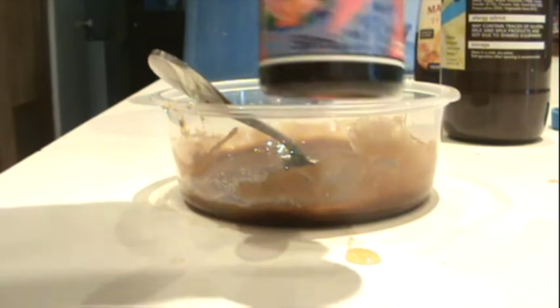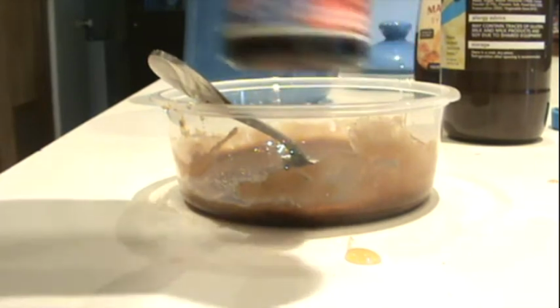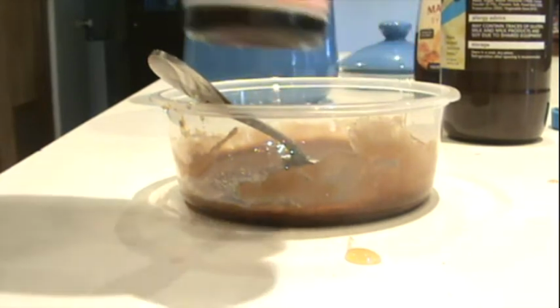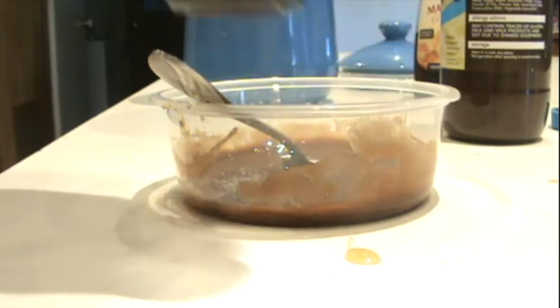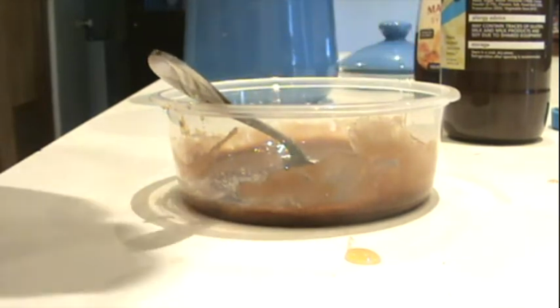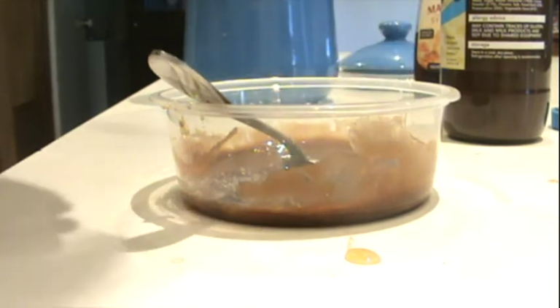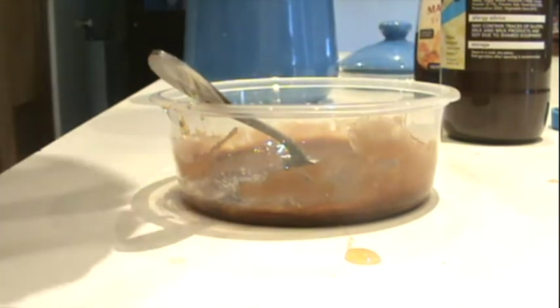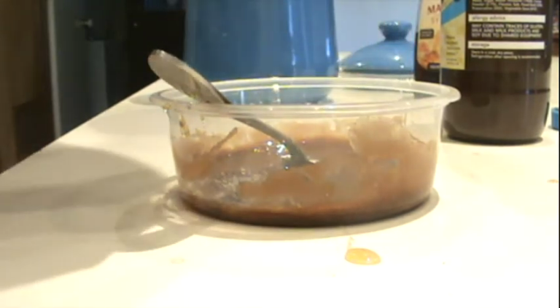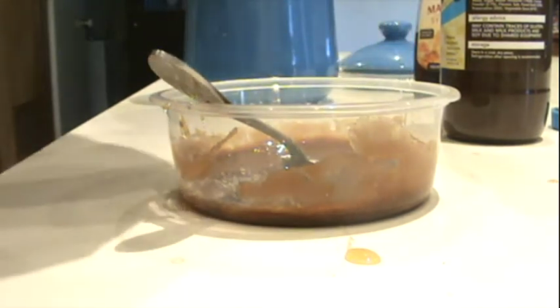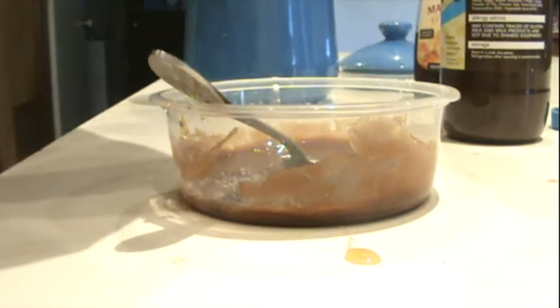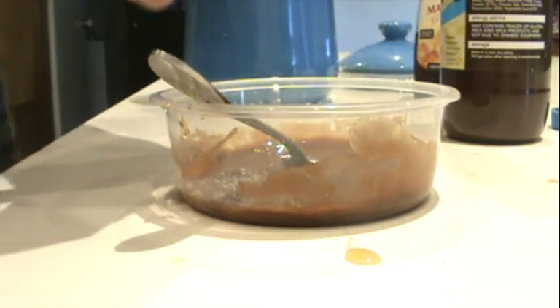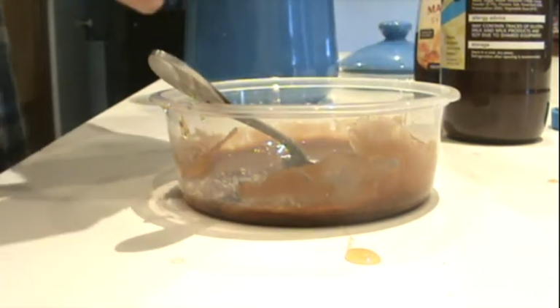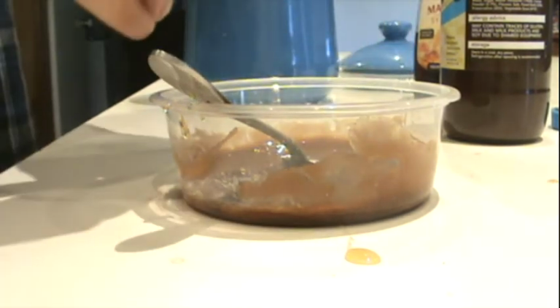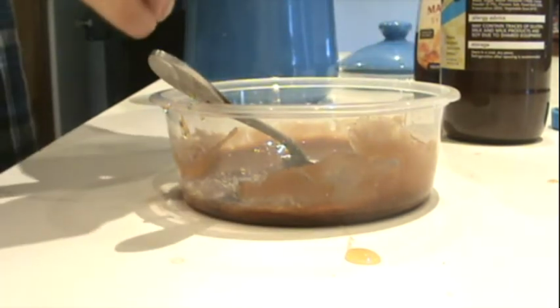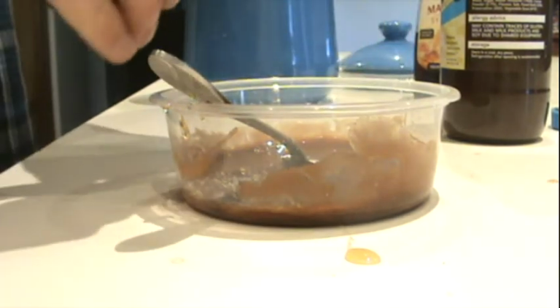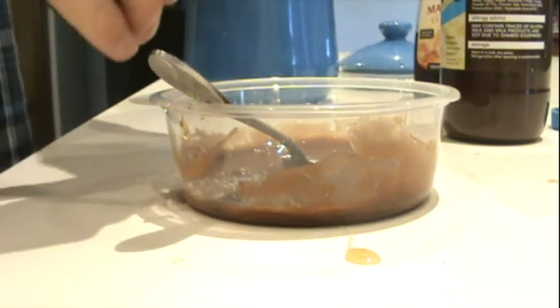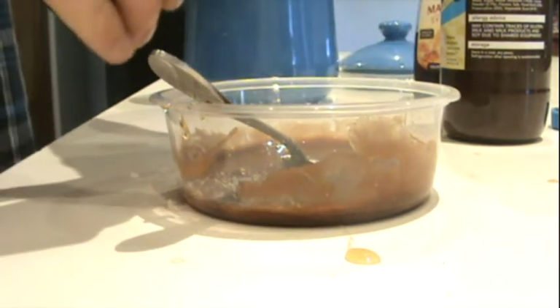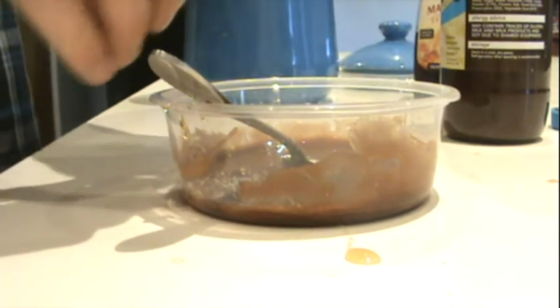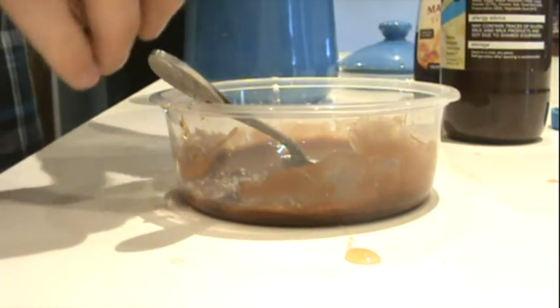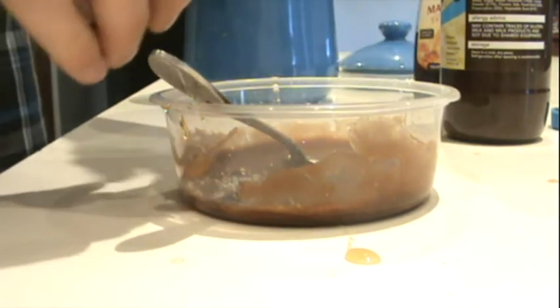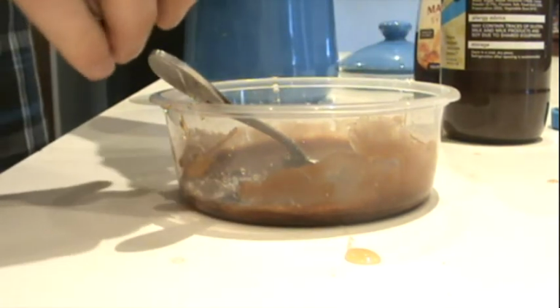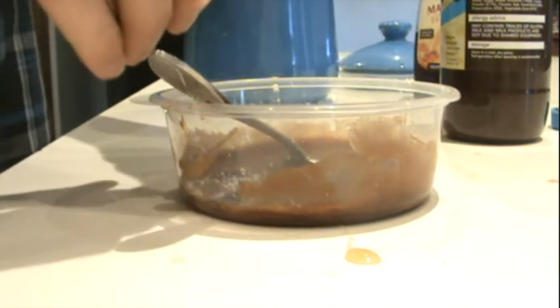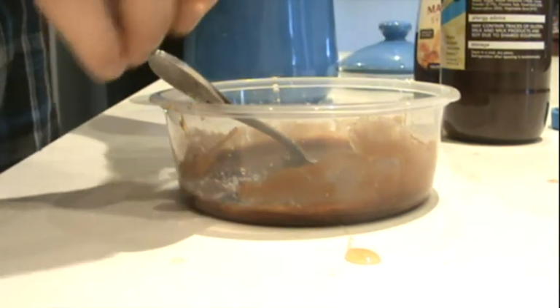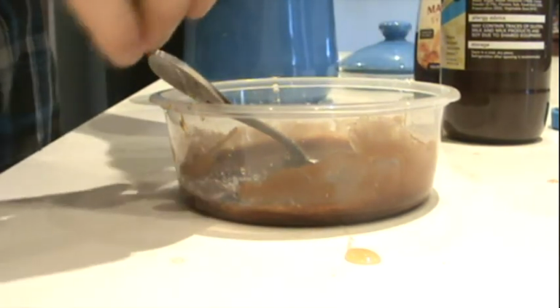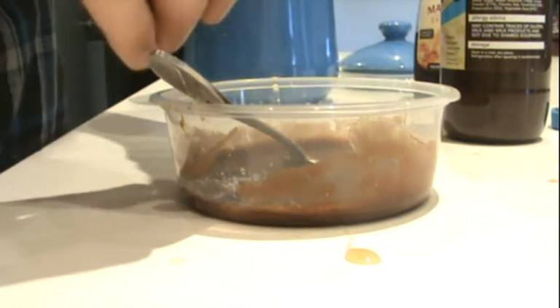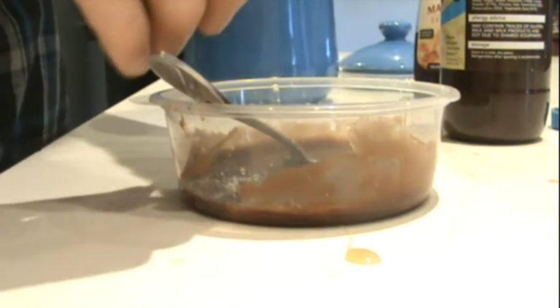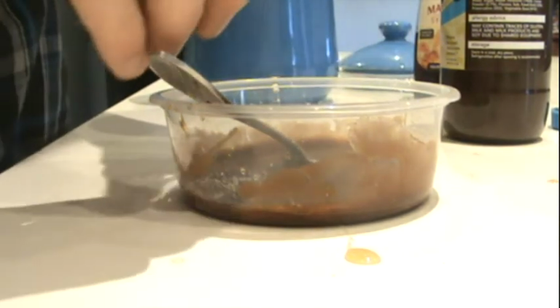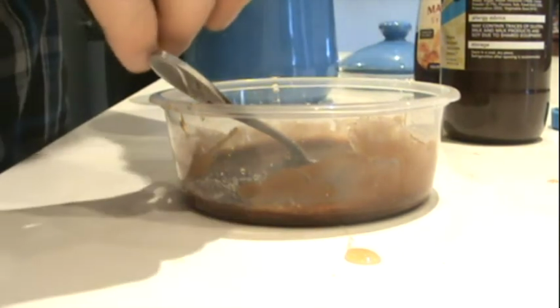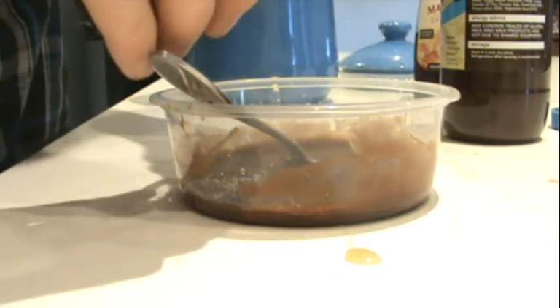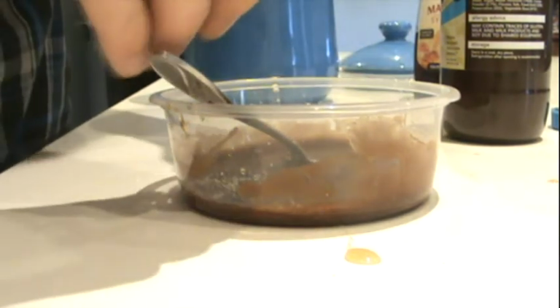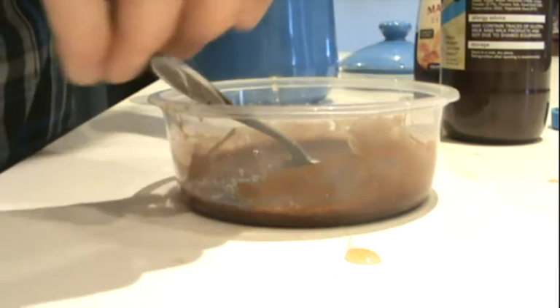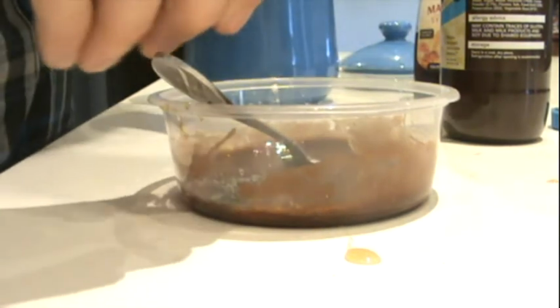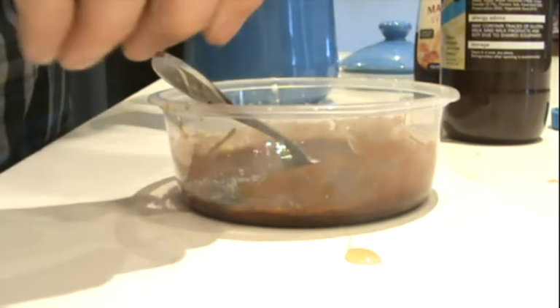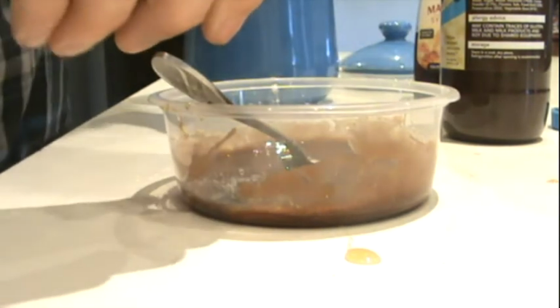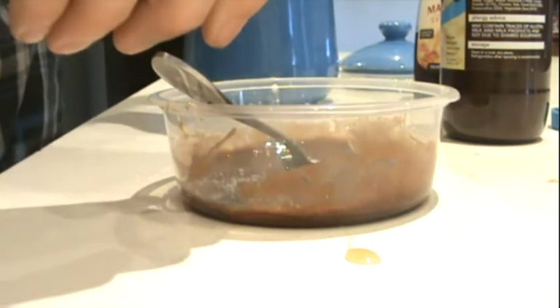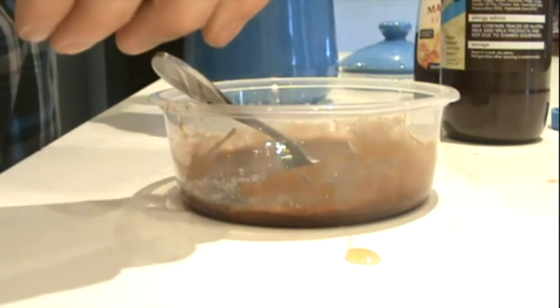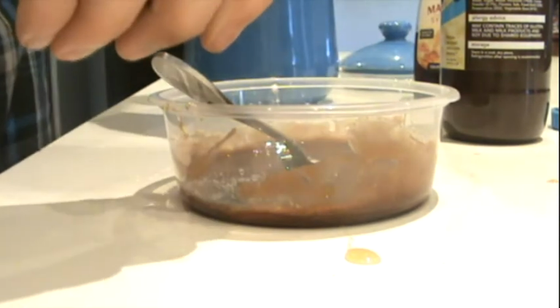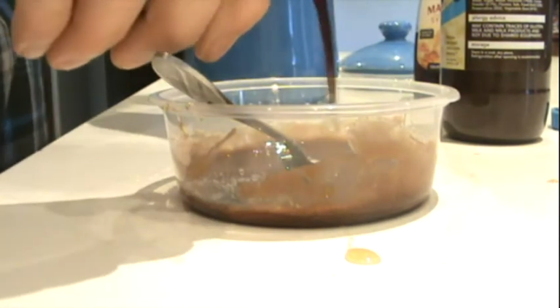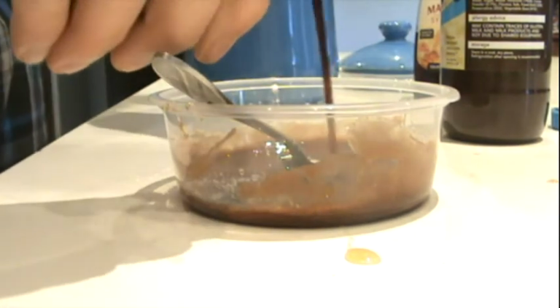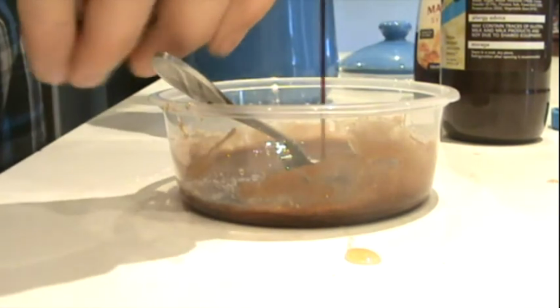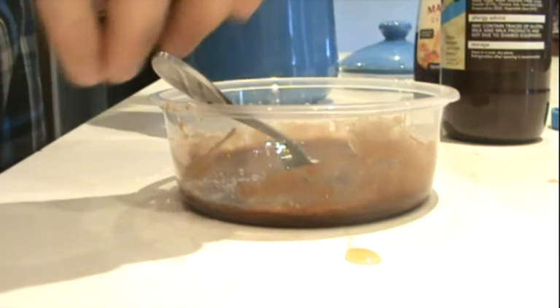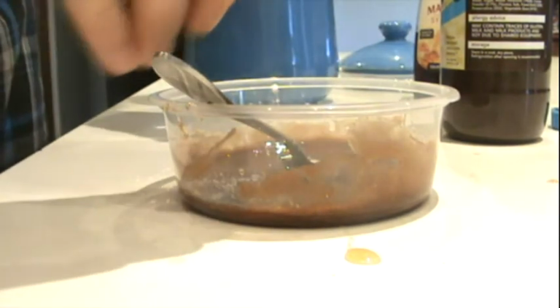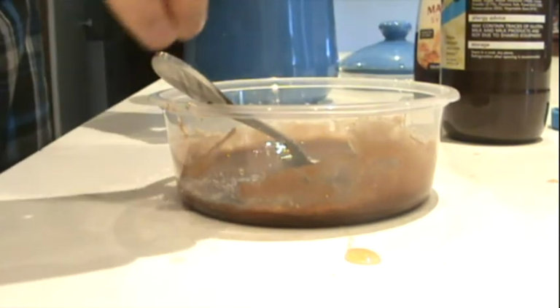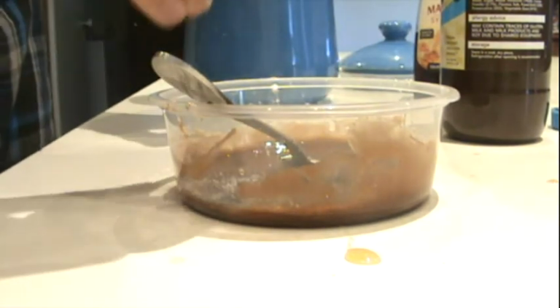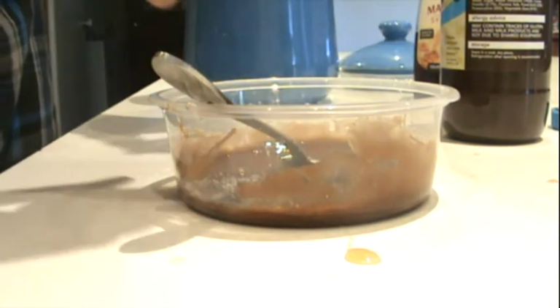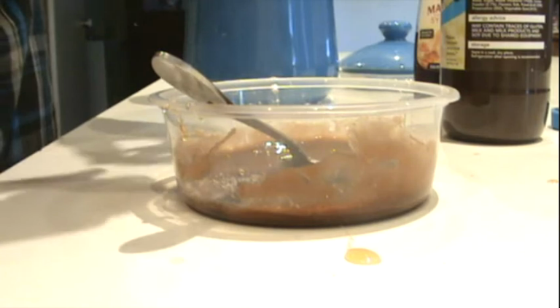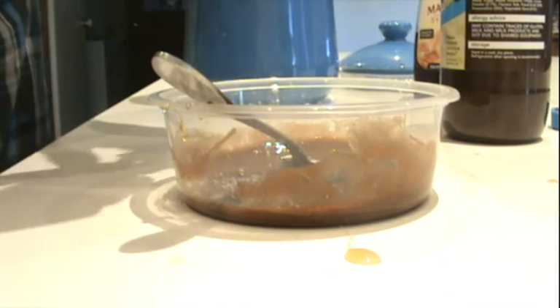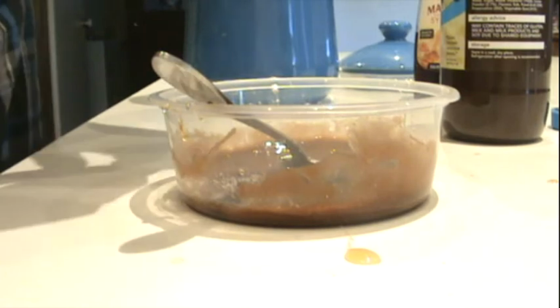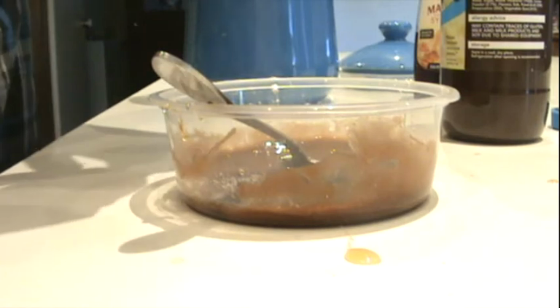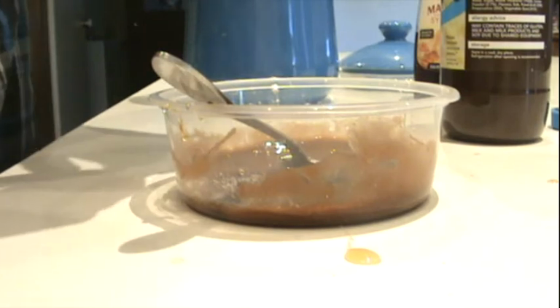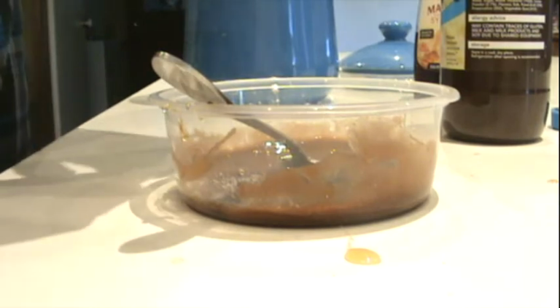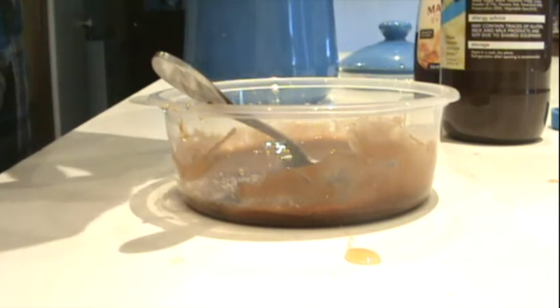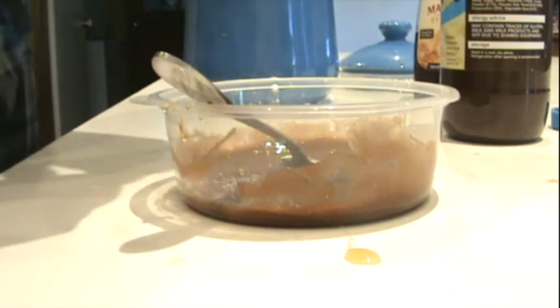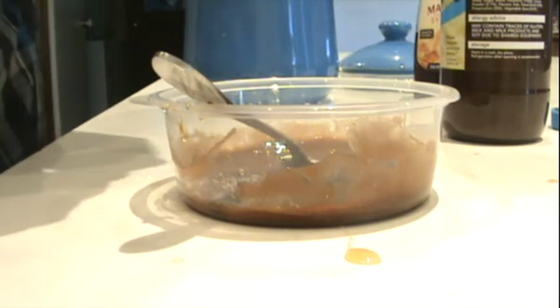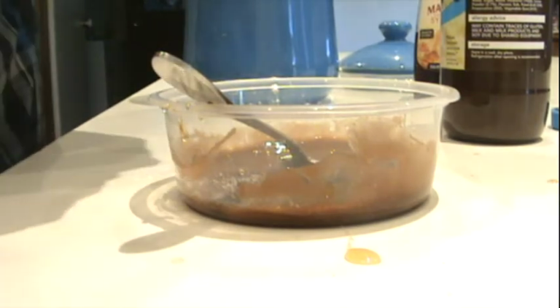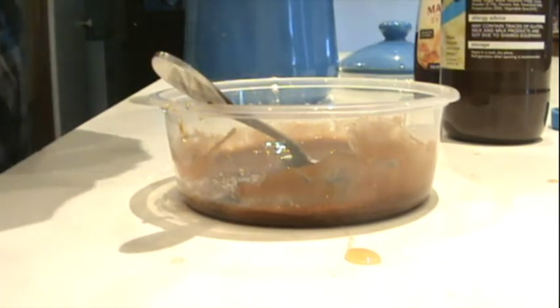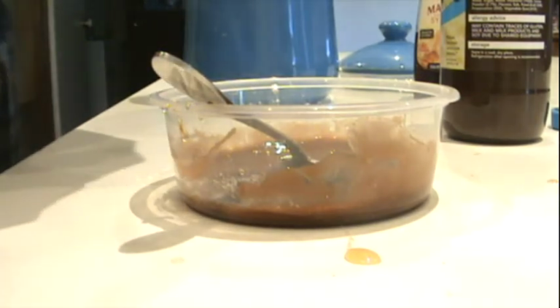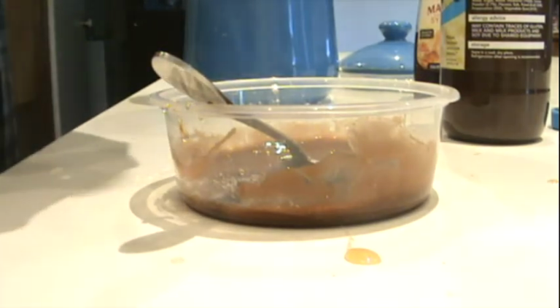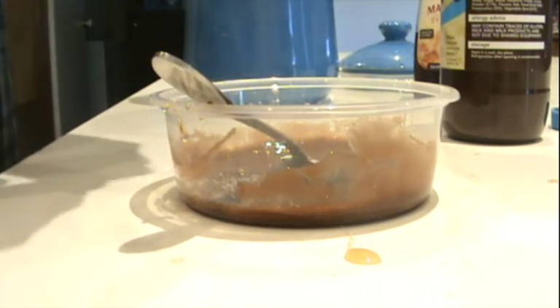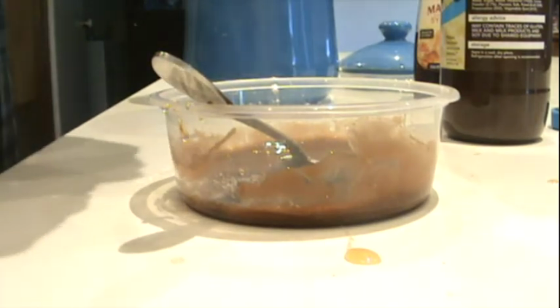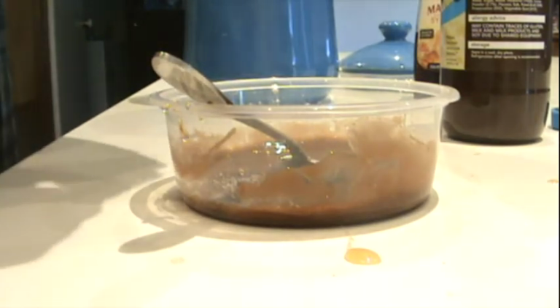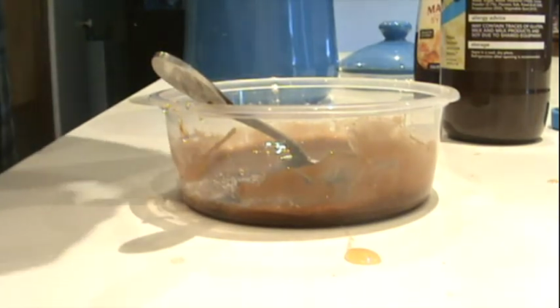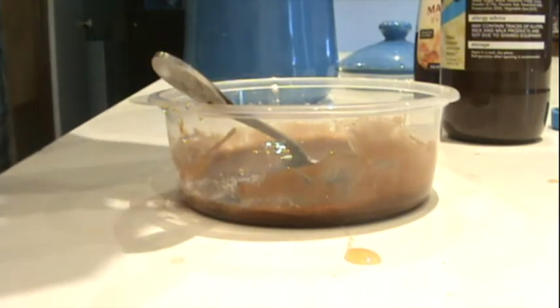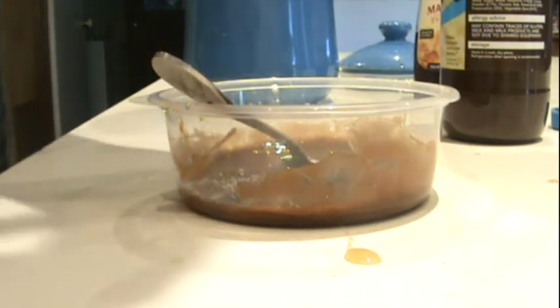And last, add some red food dye — just a little bit. I think I just added too much then.